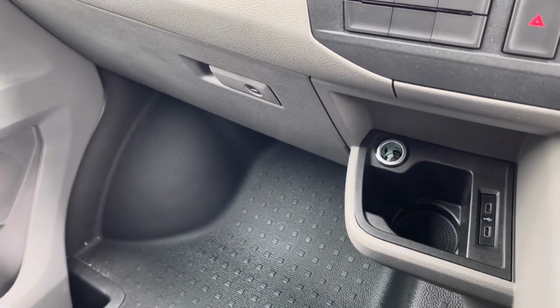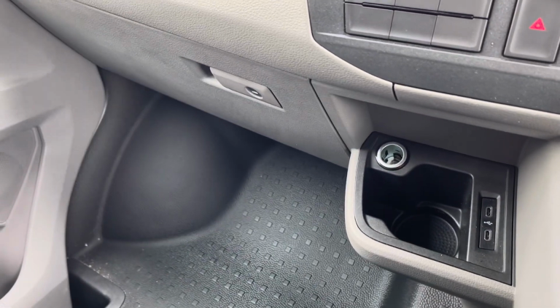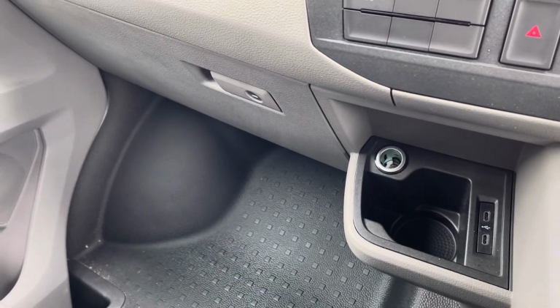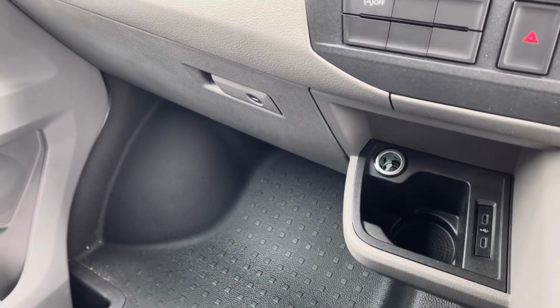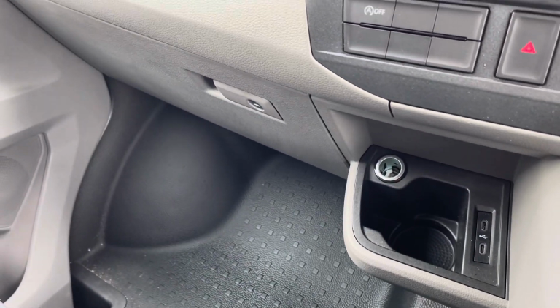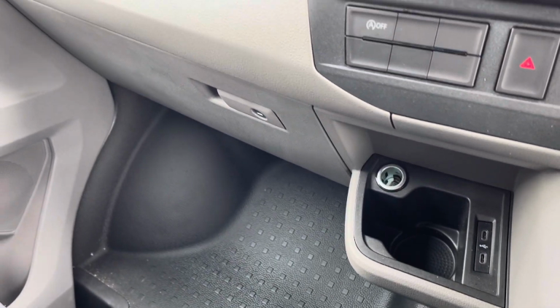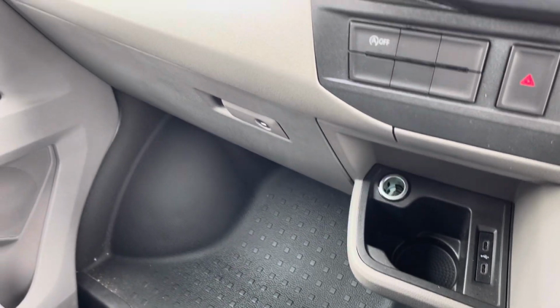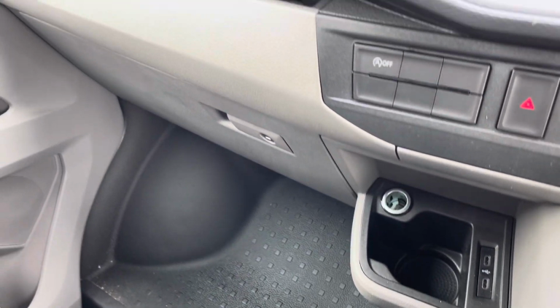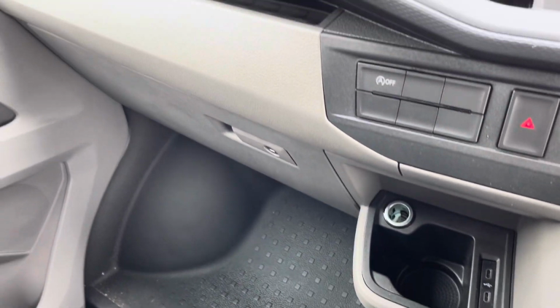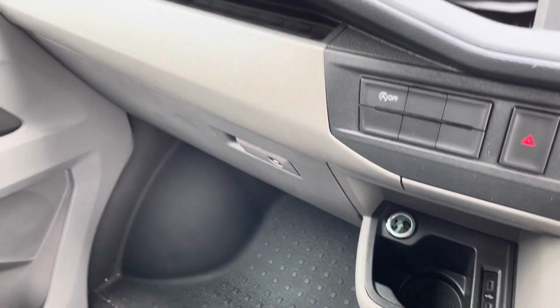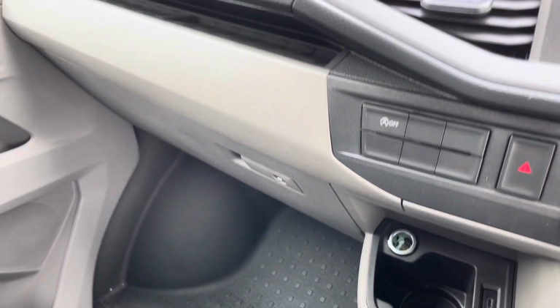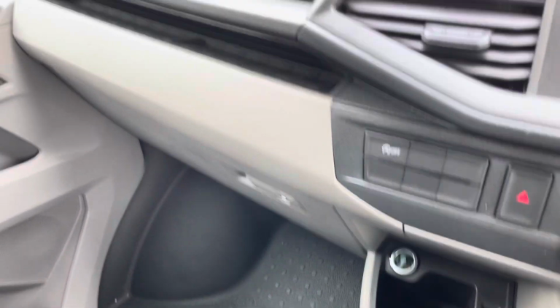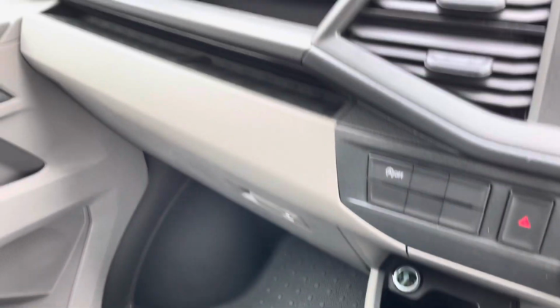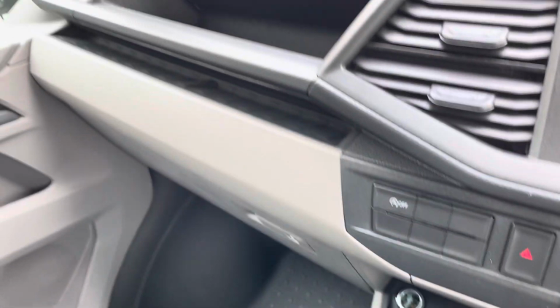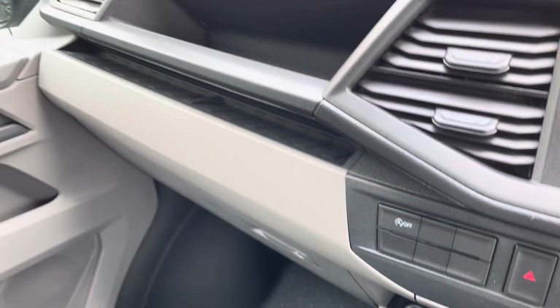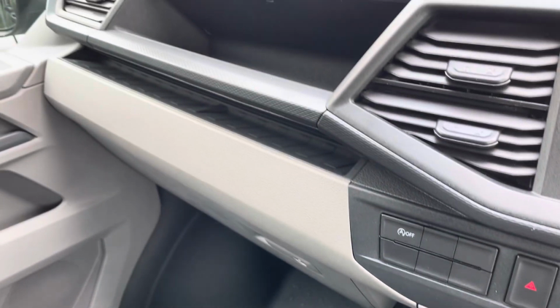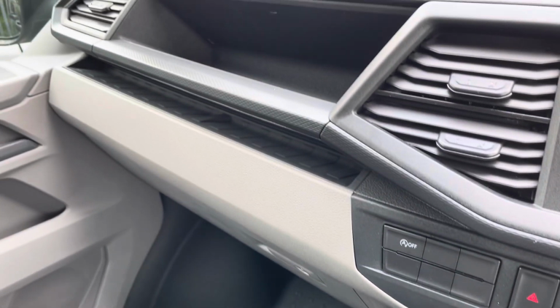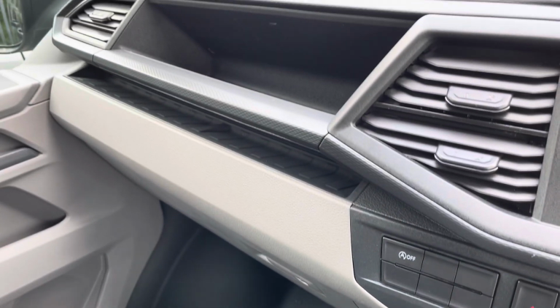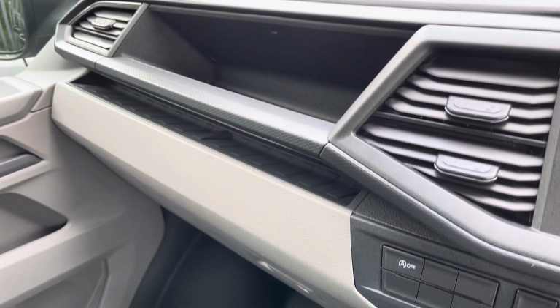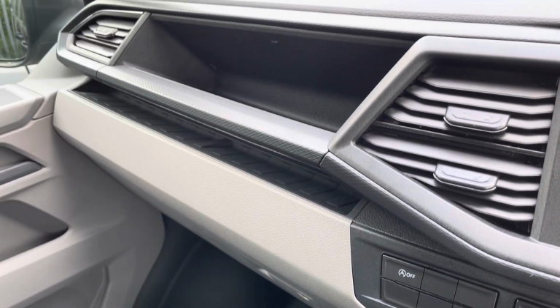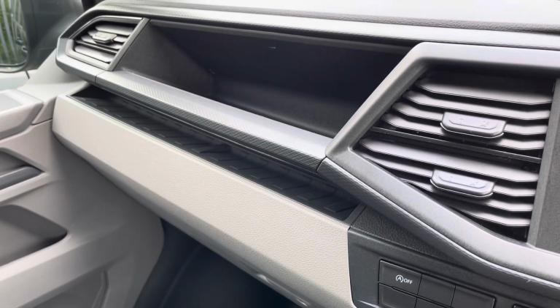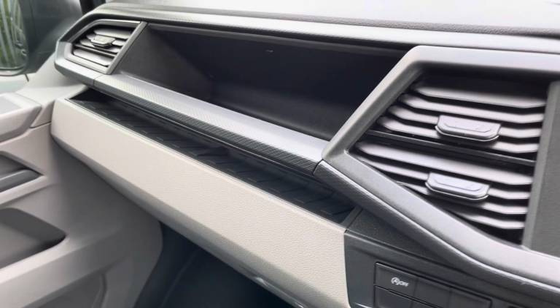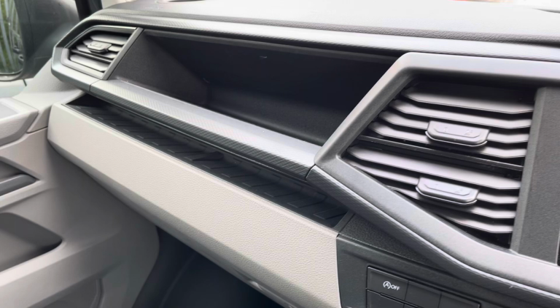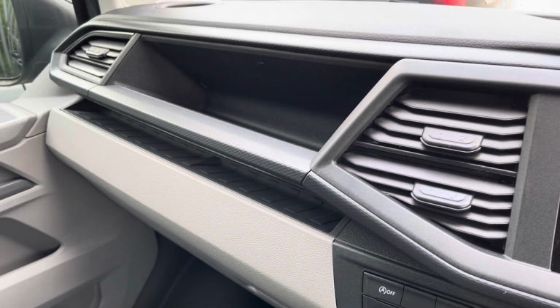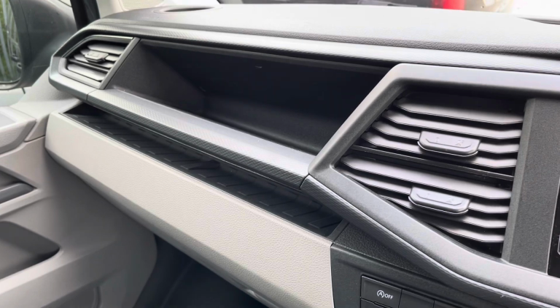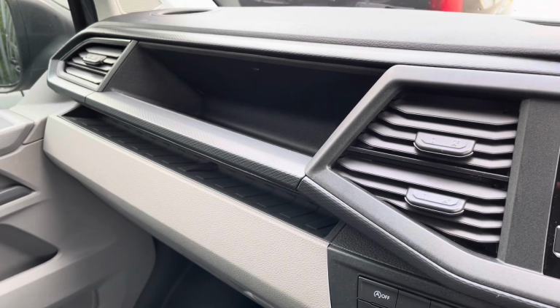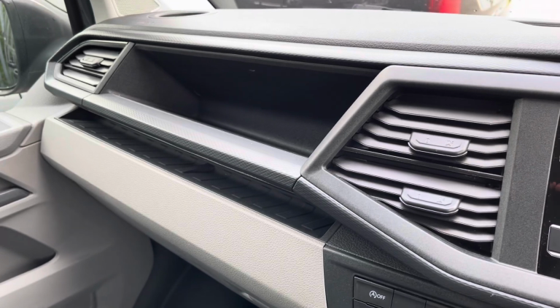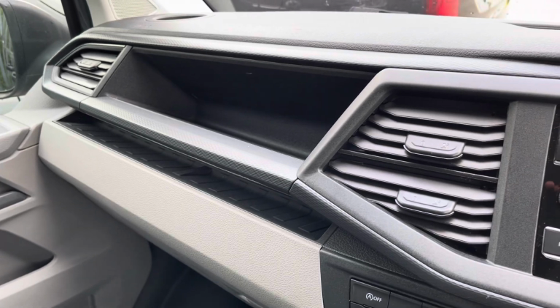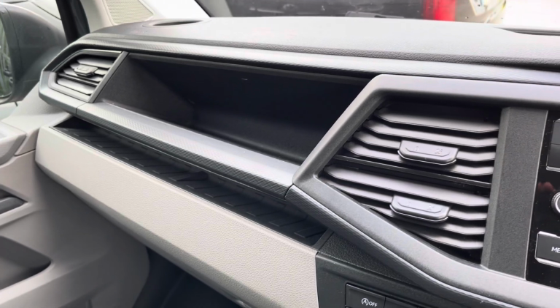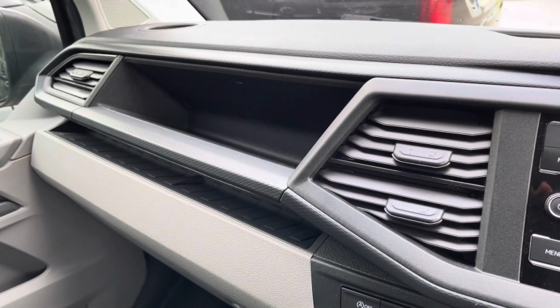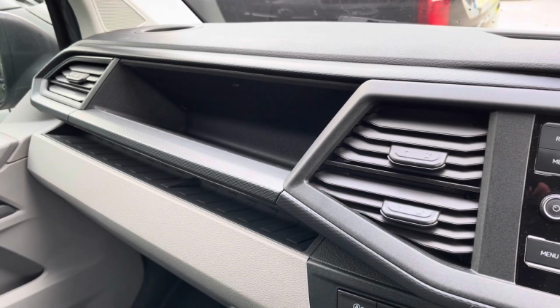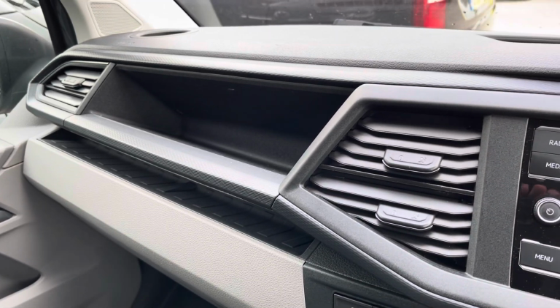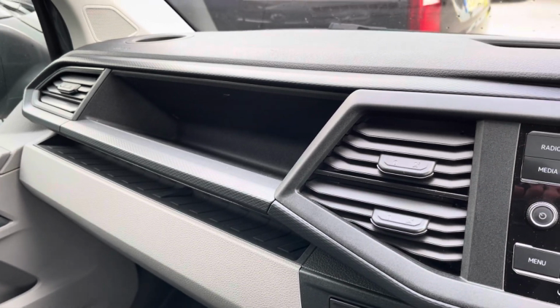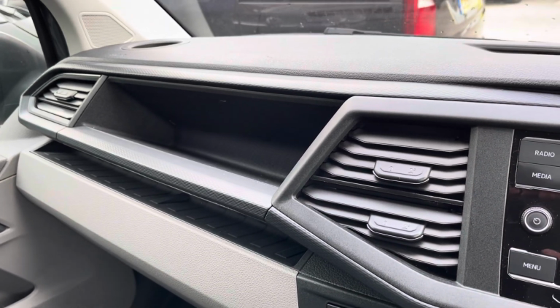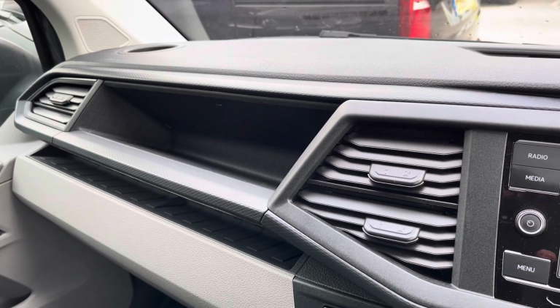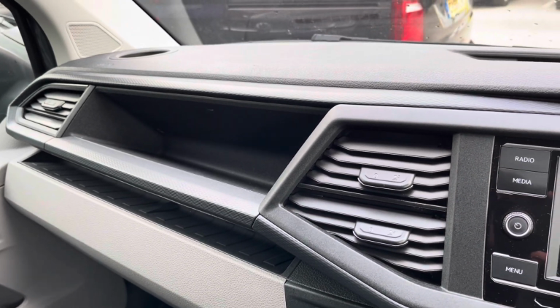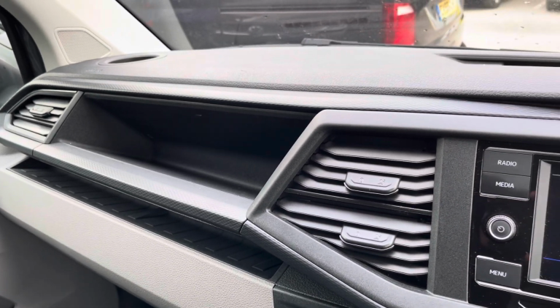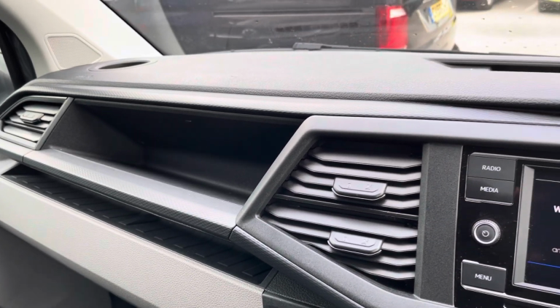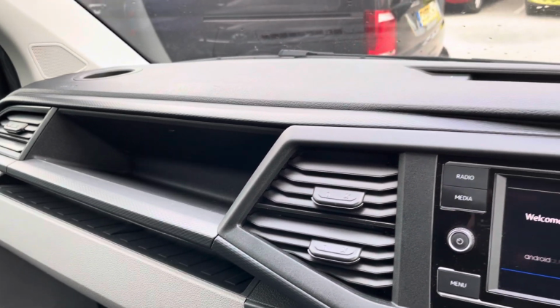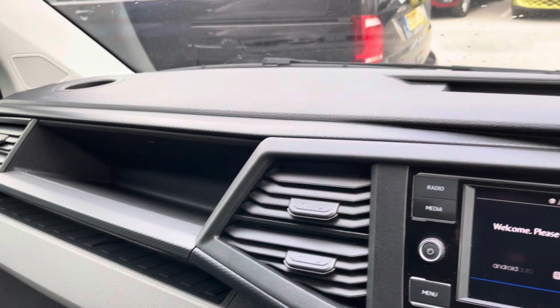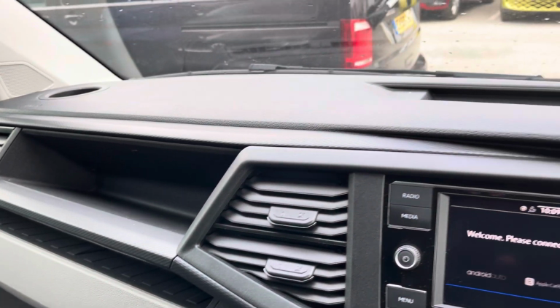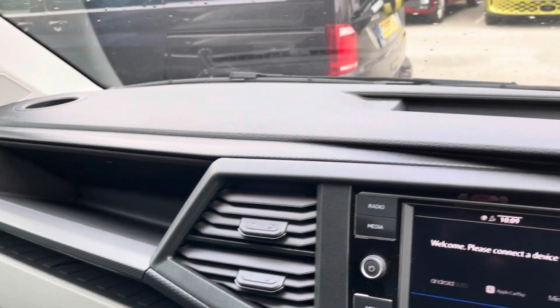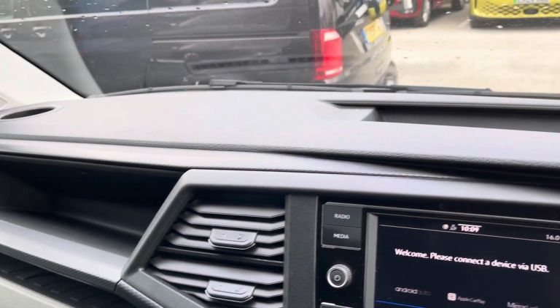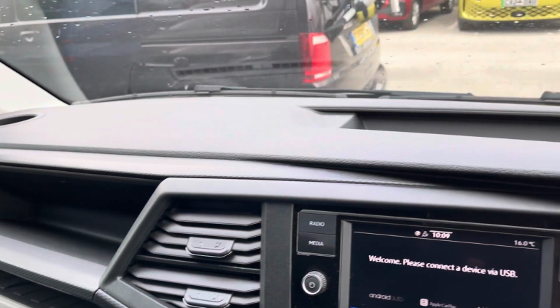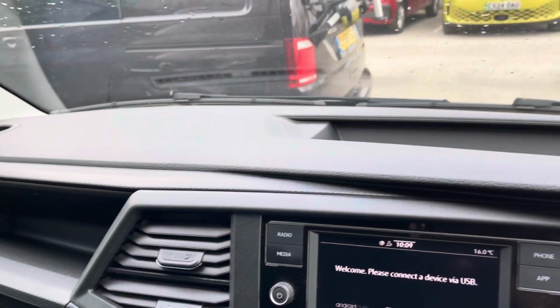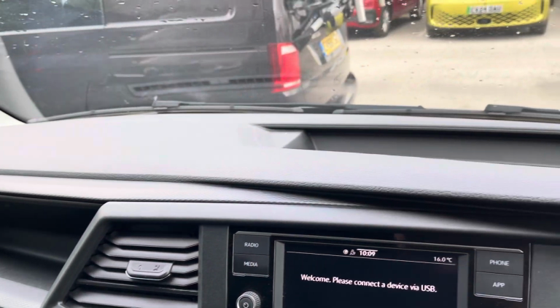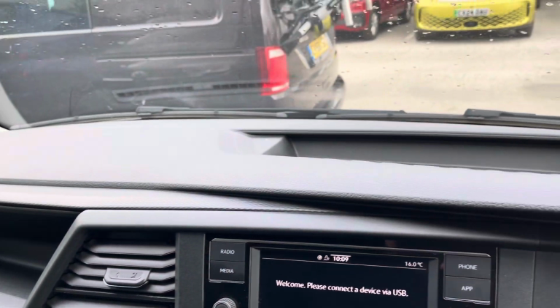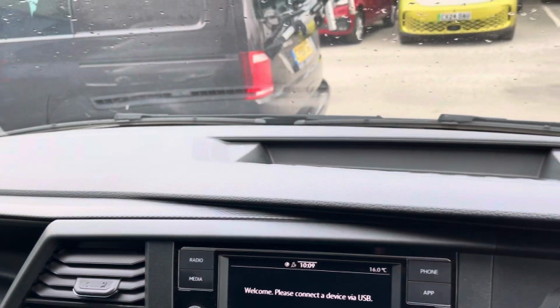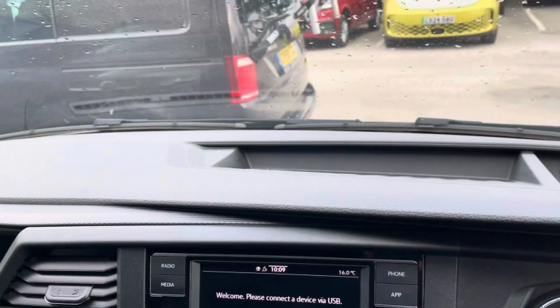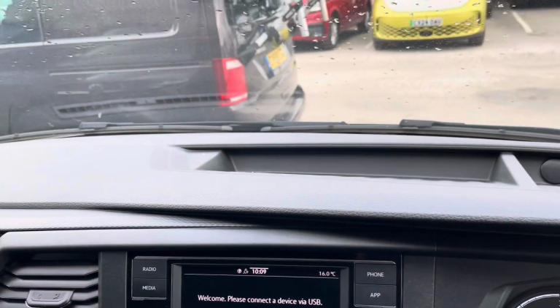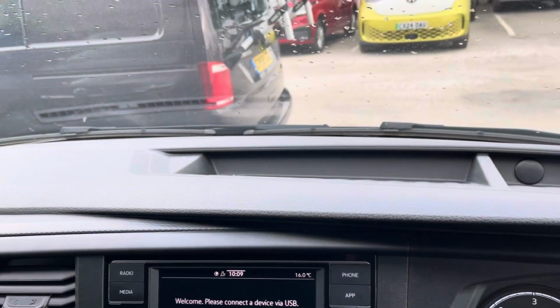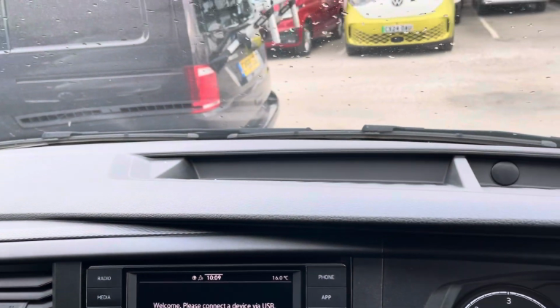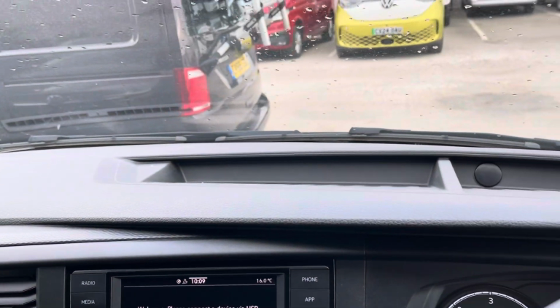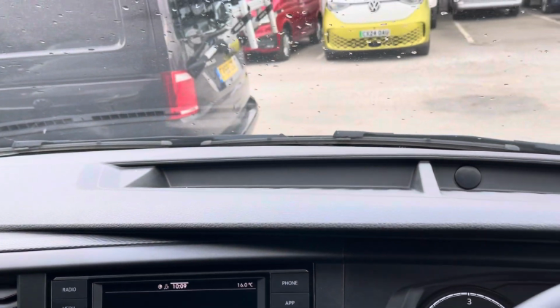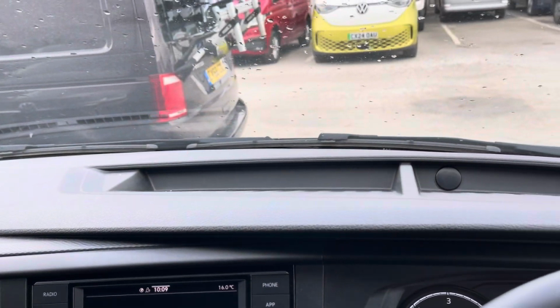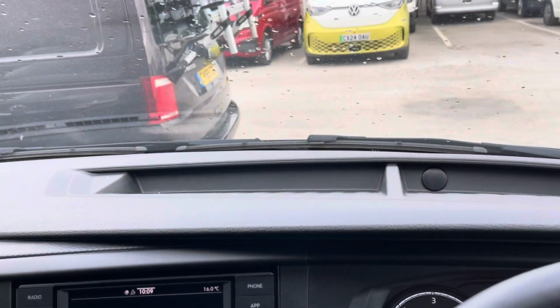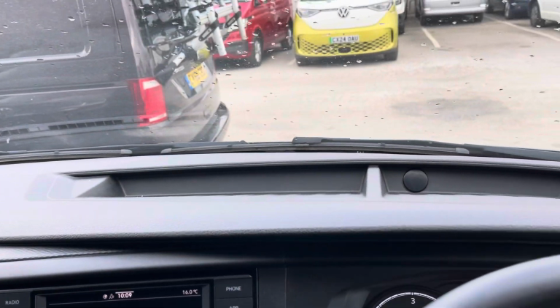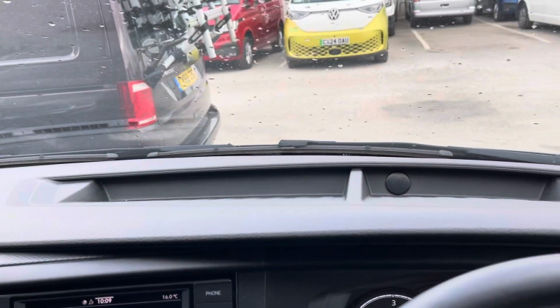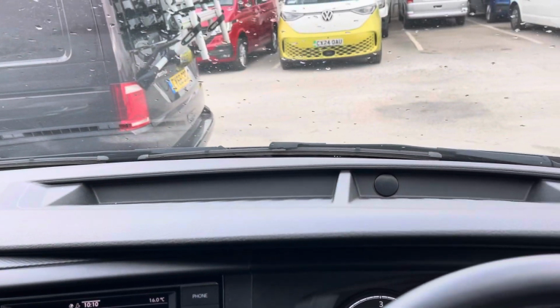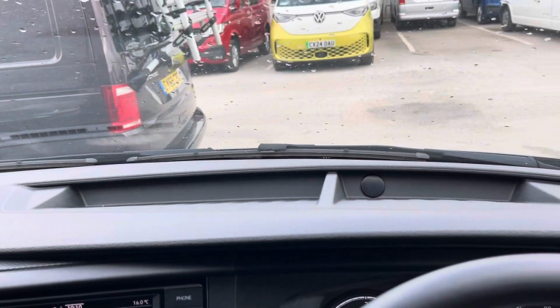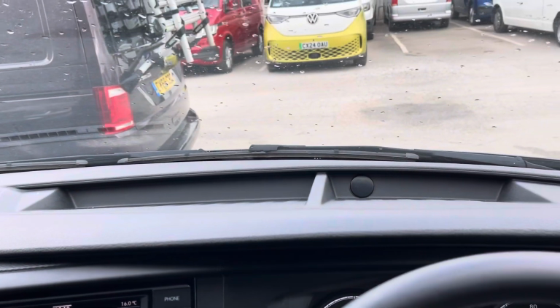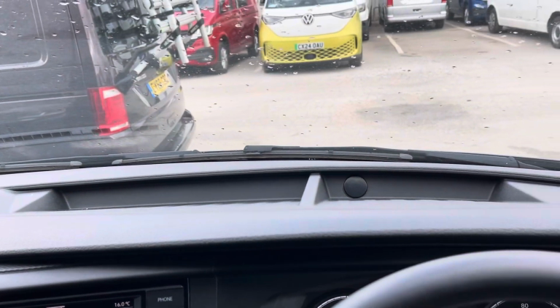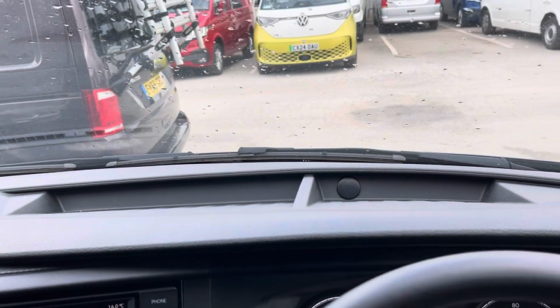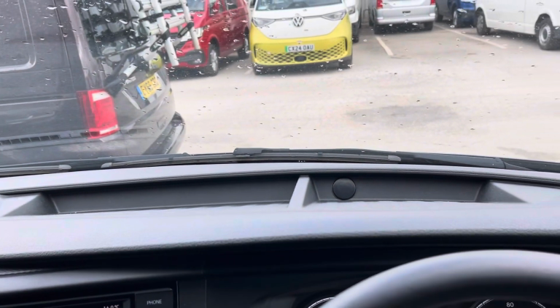Practicality is not skimped on, with a lockable glove compartment, an open glove compartment above that, and additional storage in the dashboard as well.